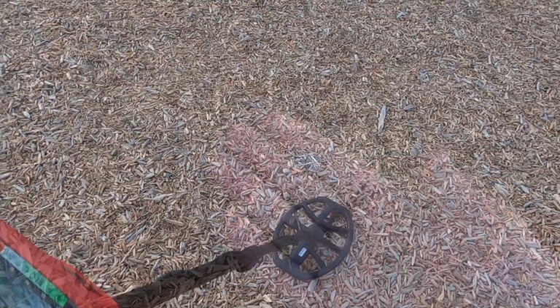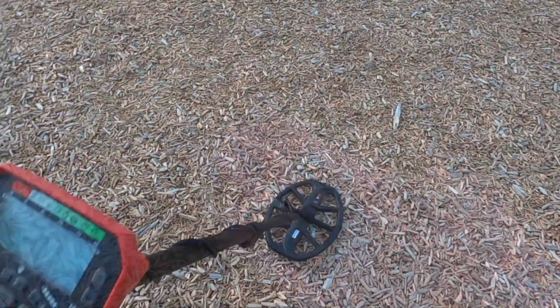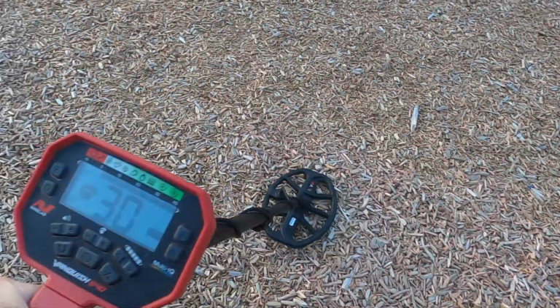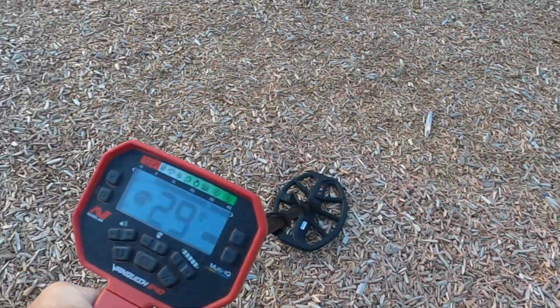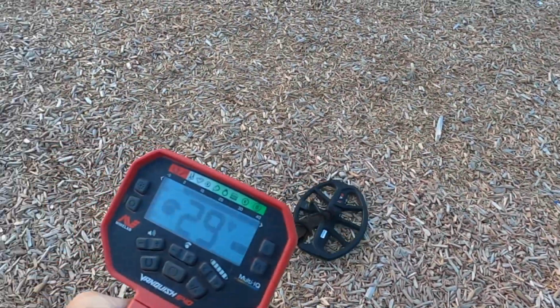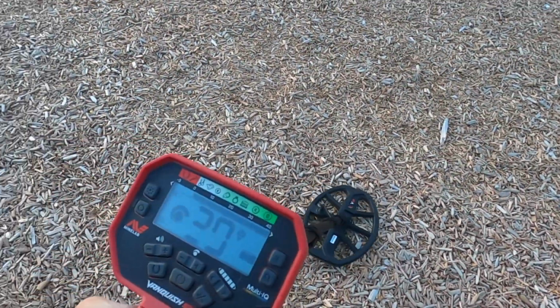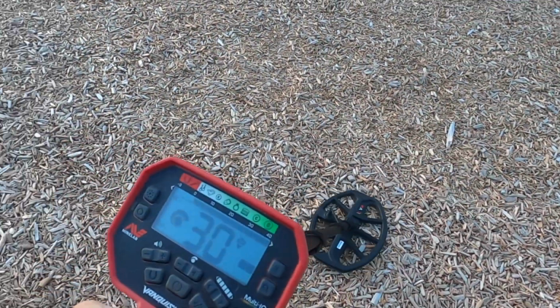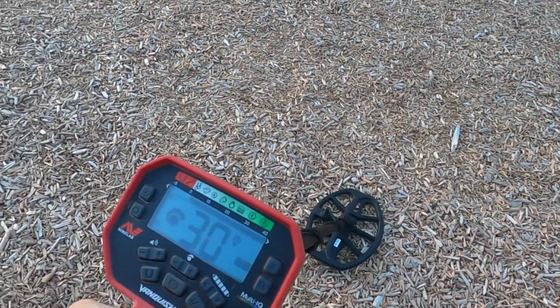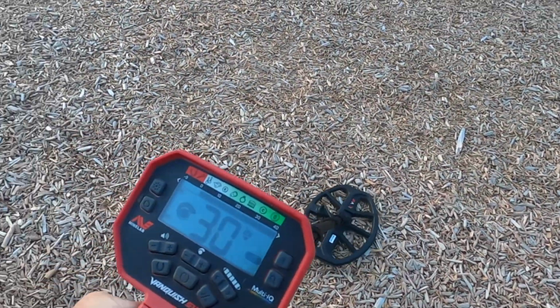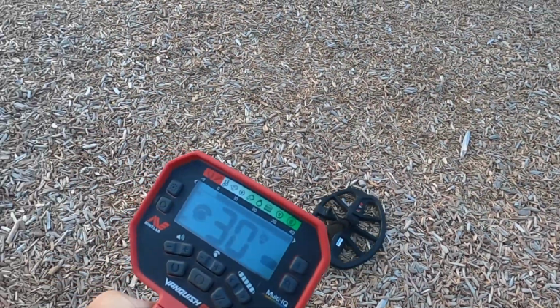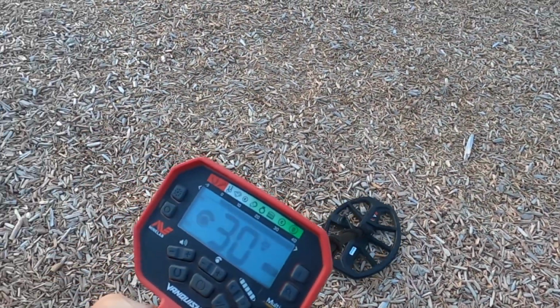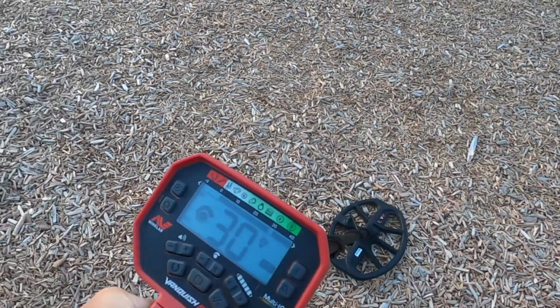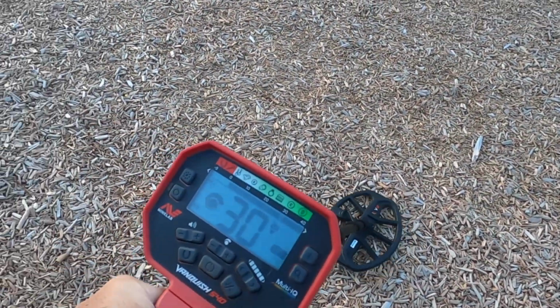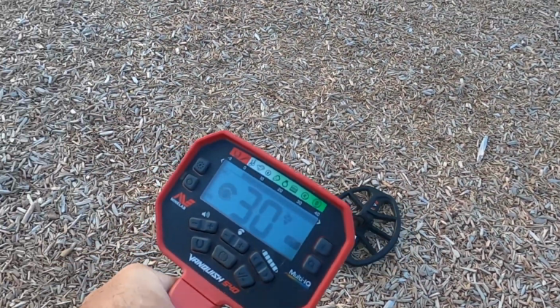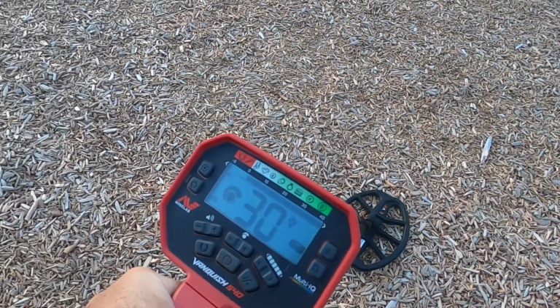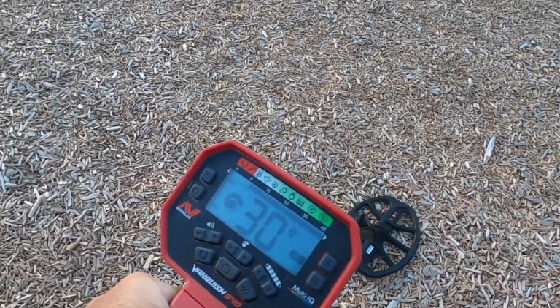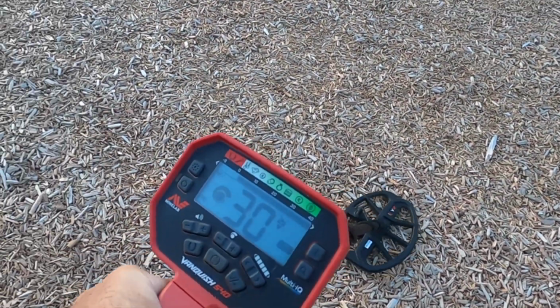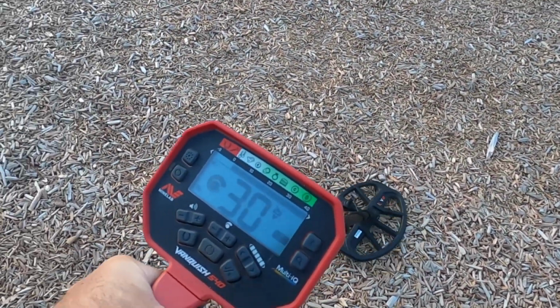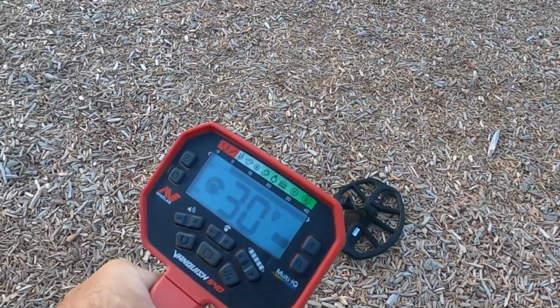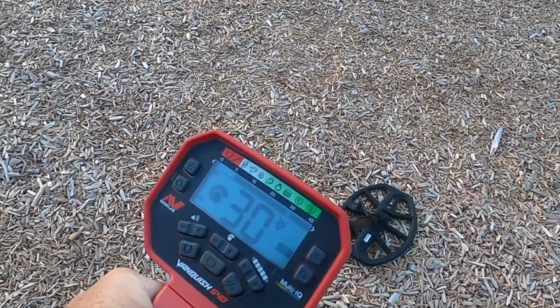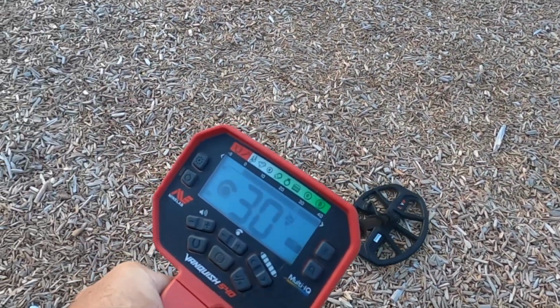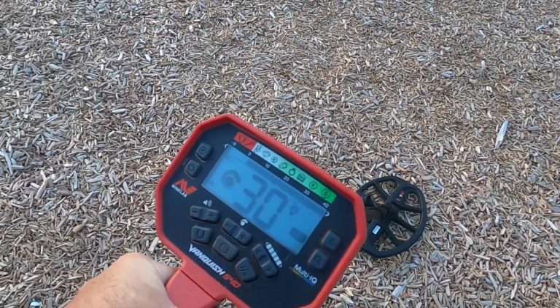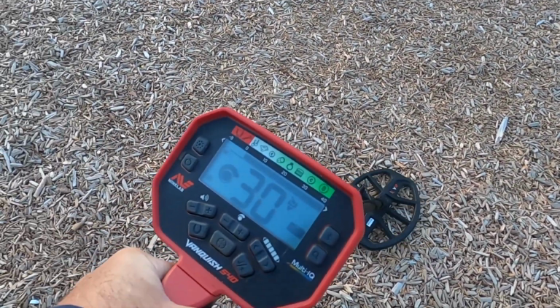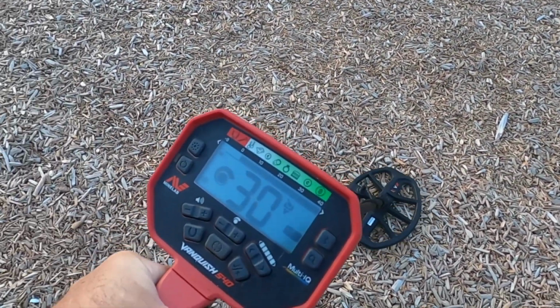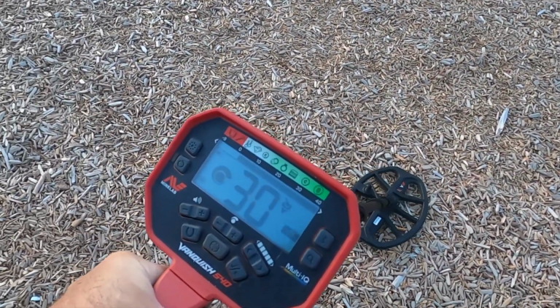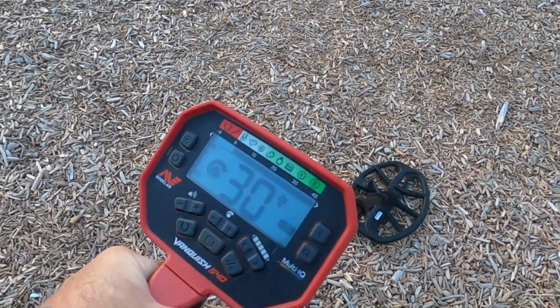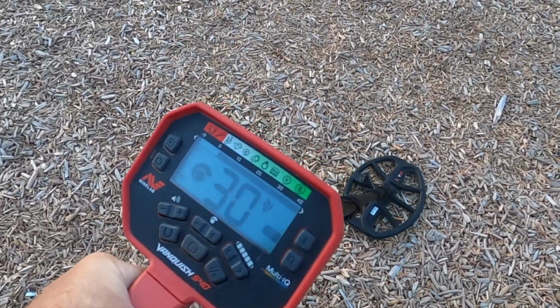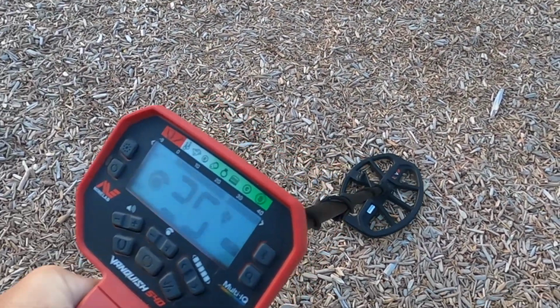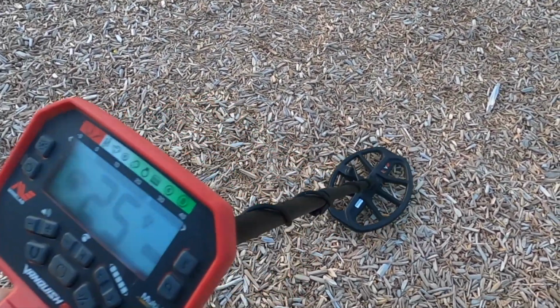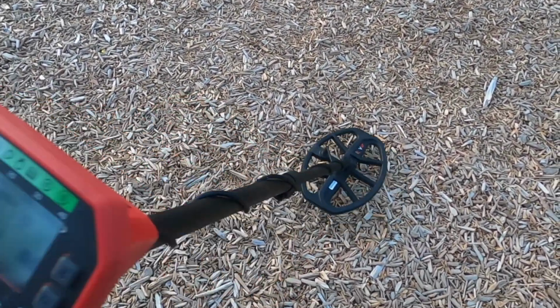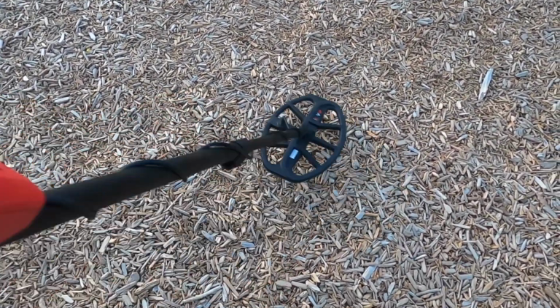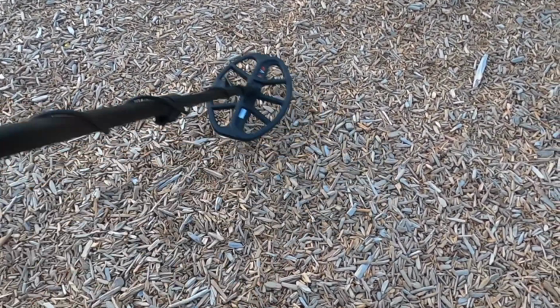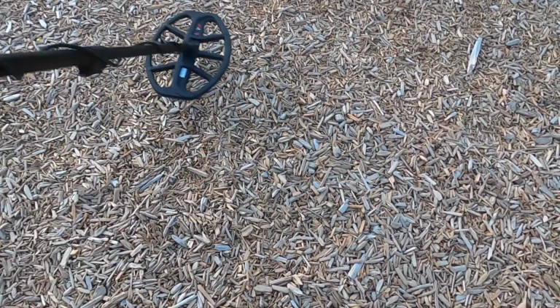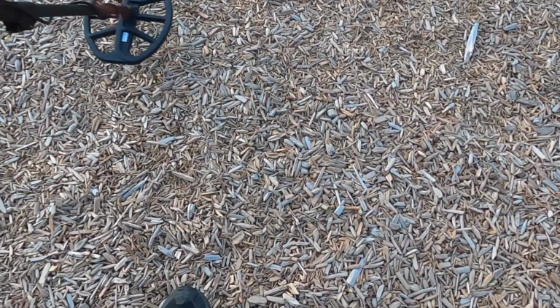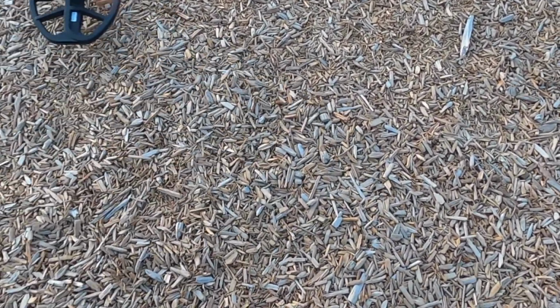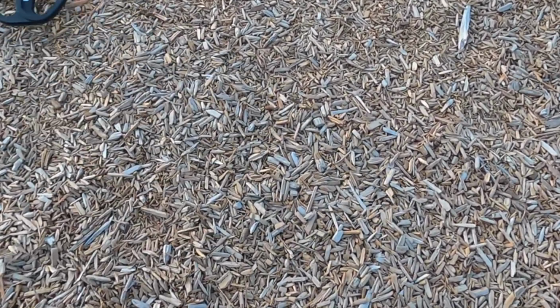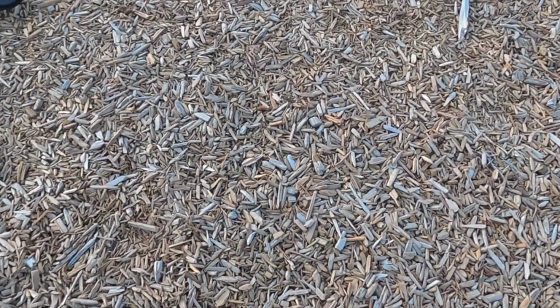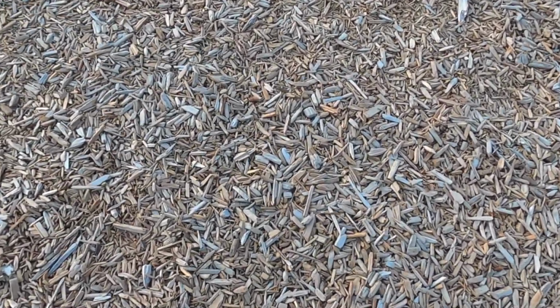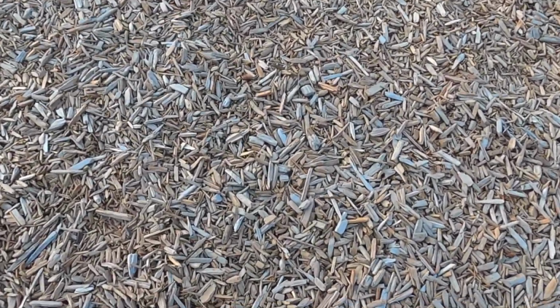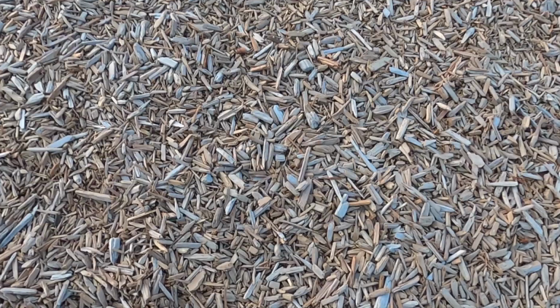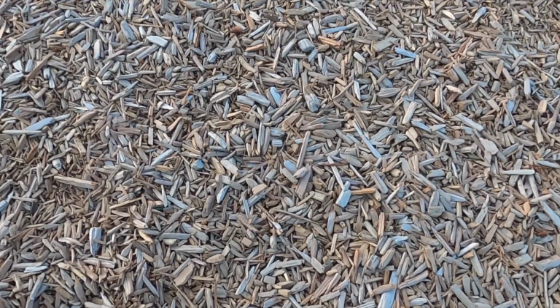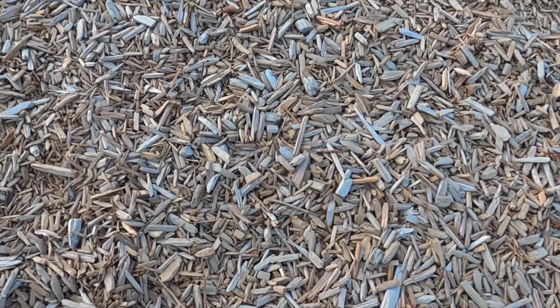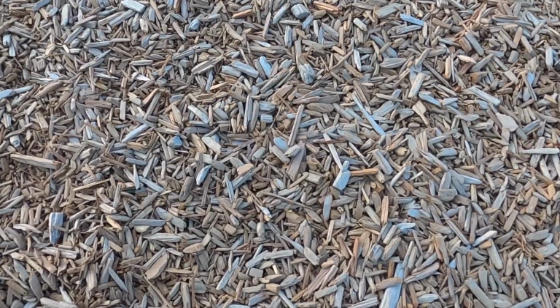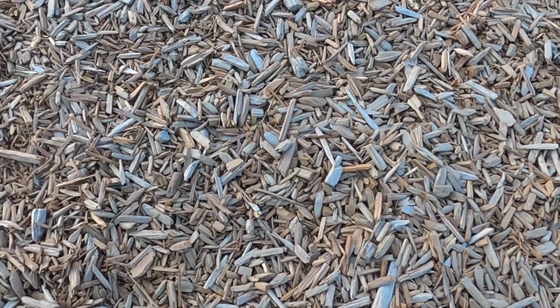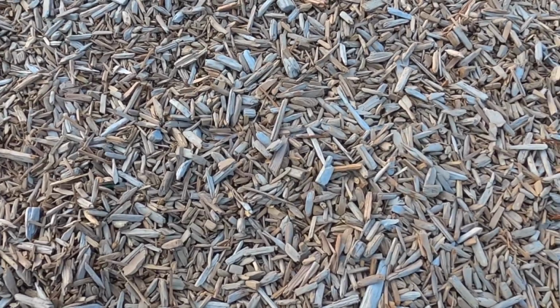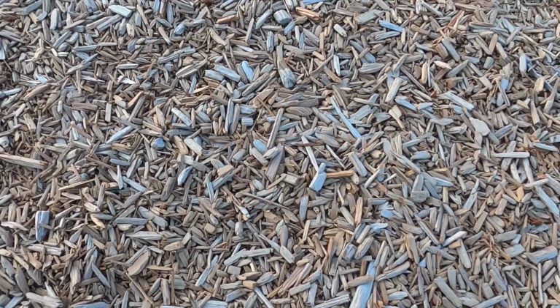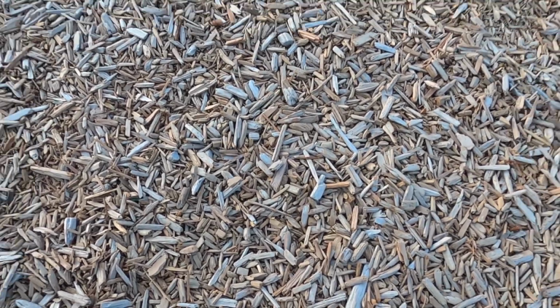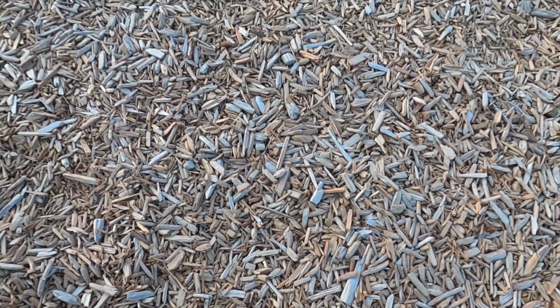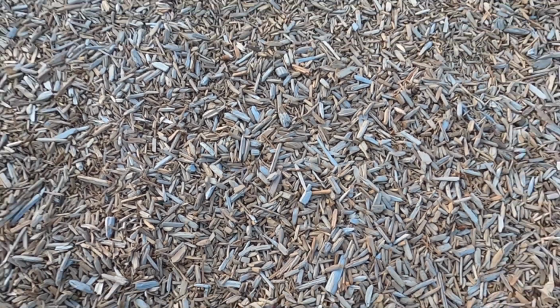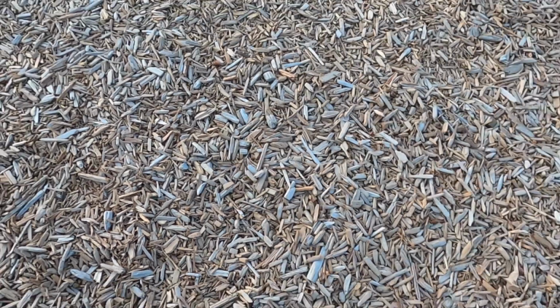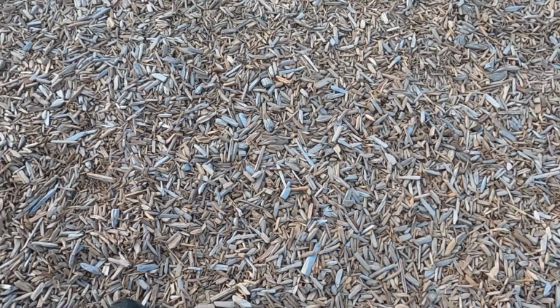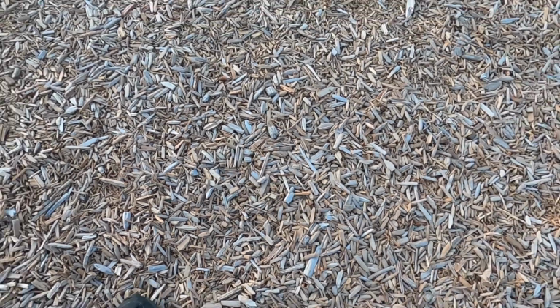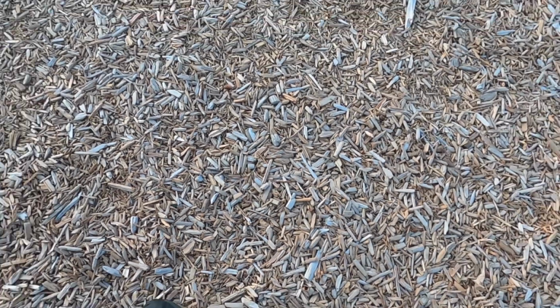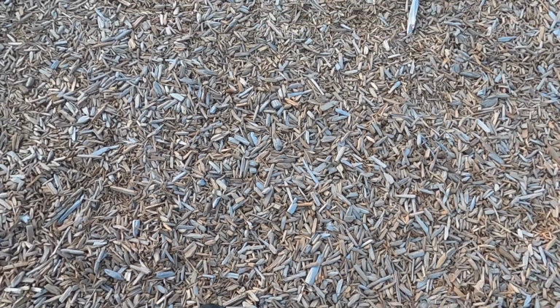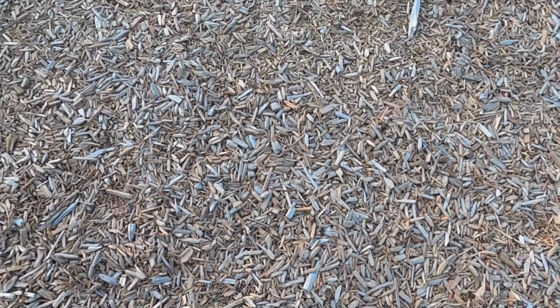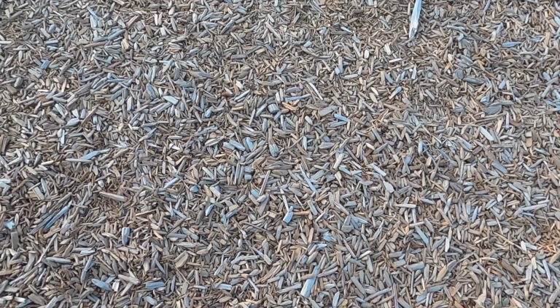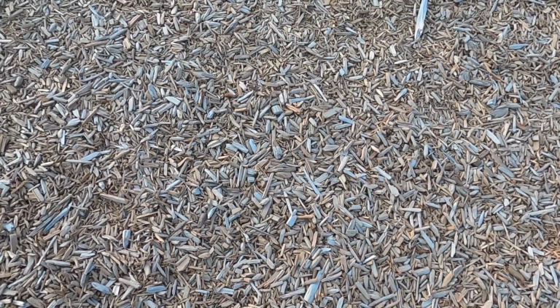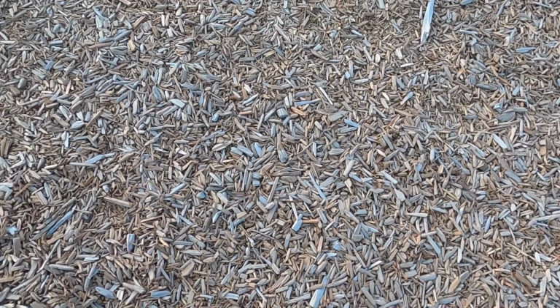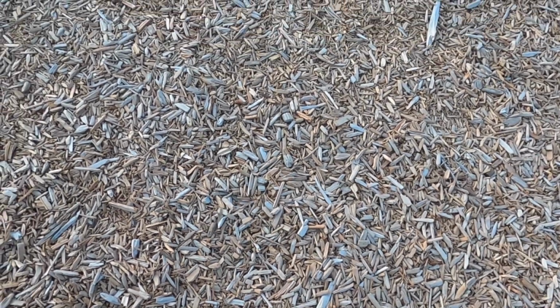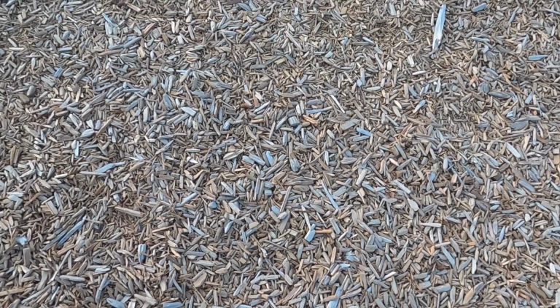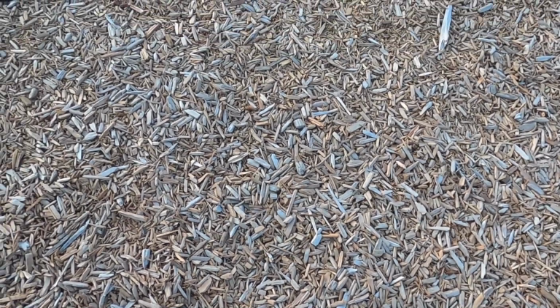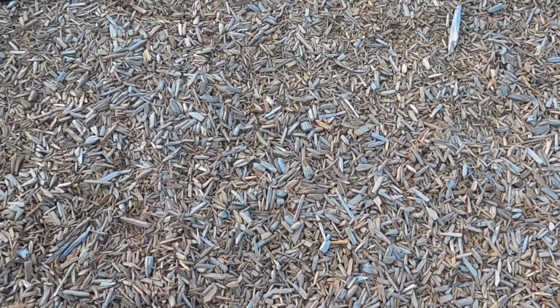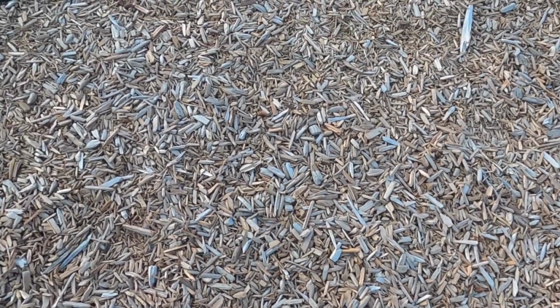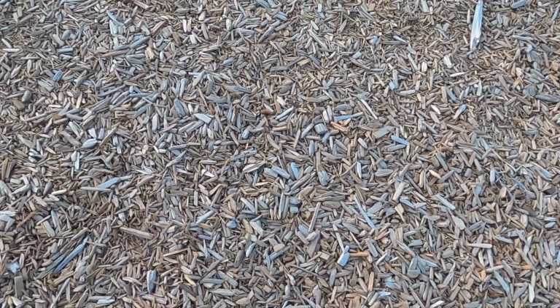Getting a 29-30 right here, probably just a quarter, but I've cleared about half the tot lot so far and haven't found a whole lot.